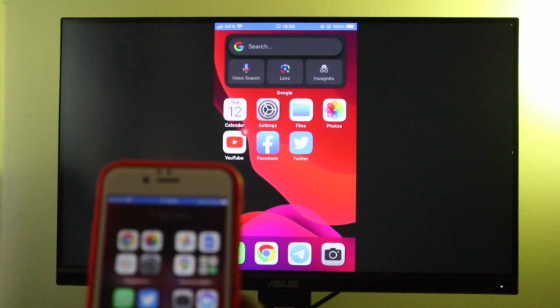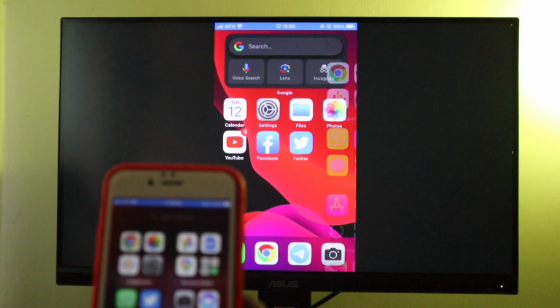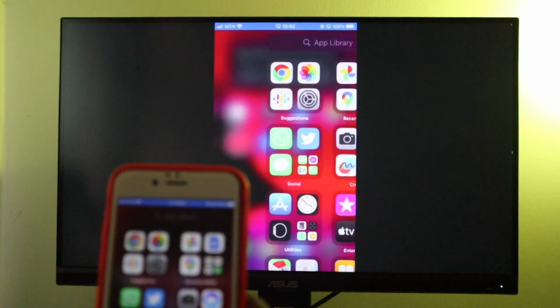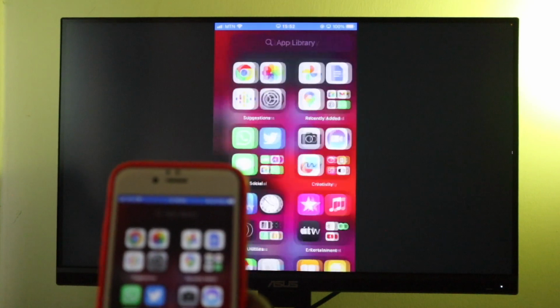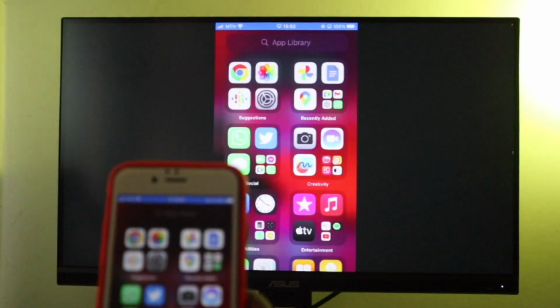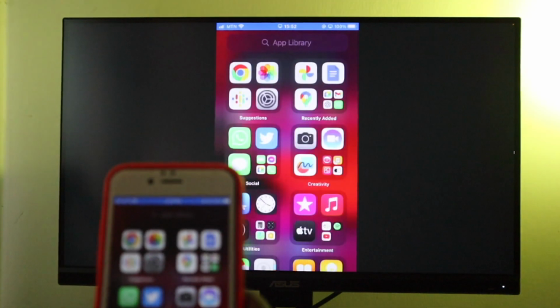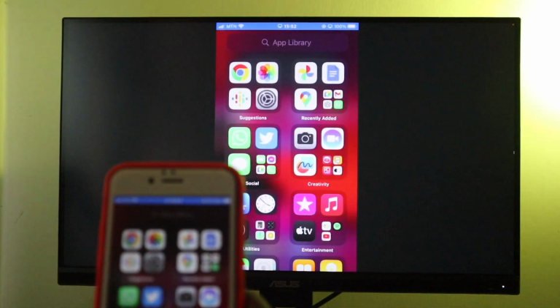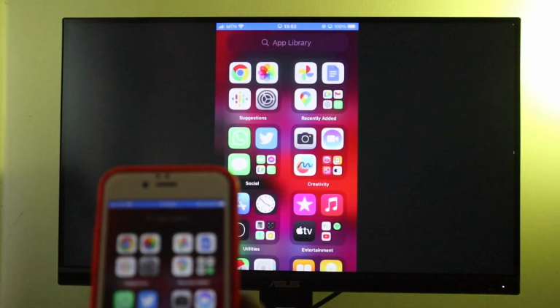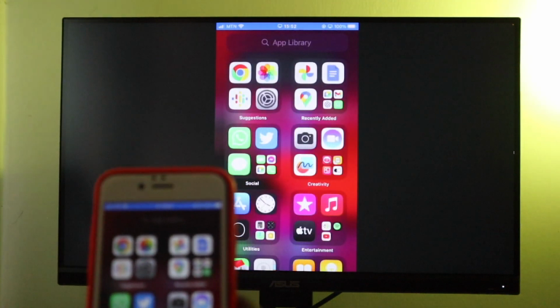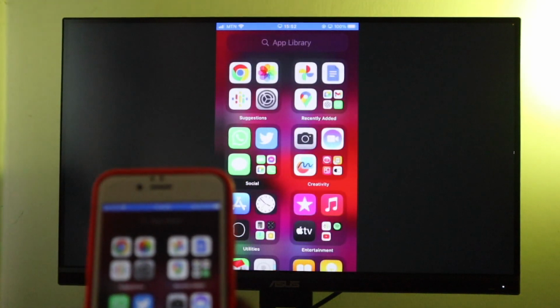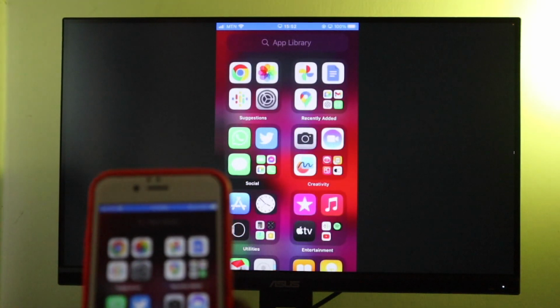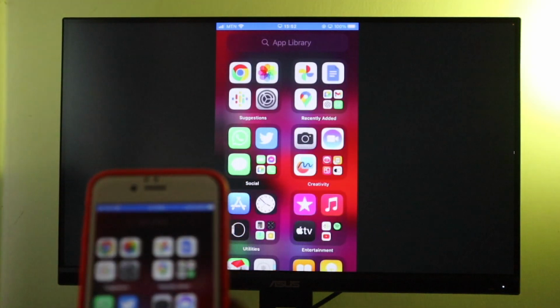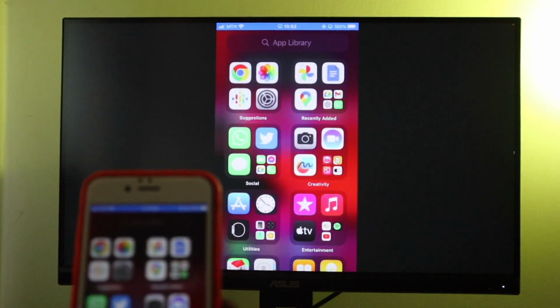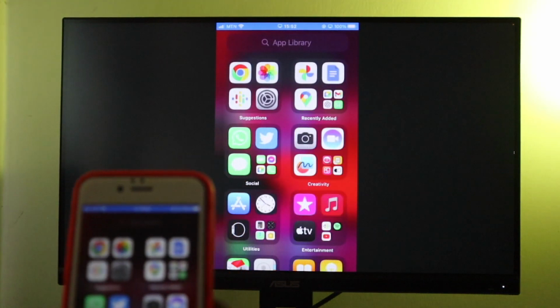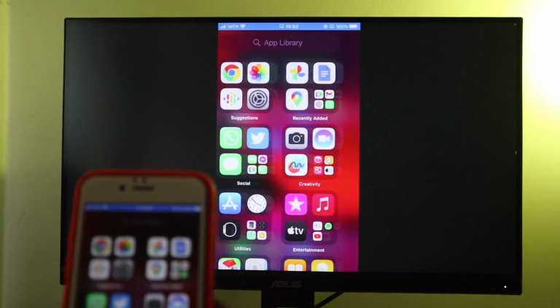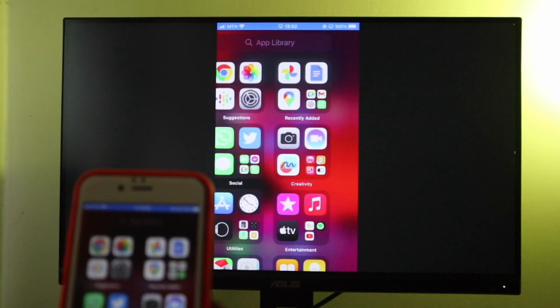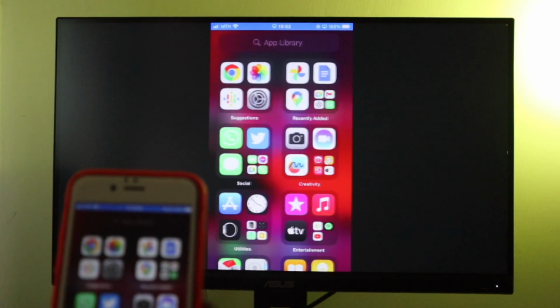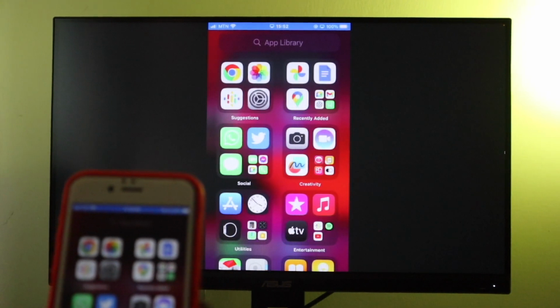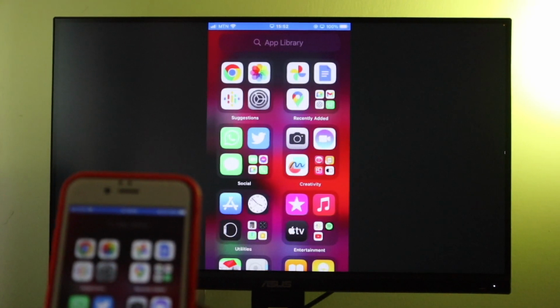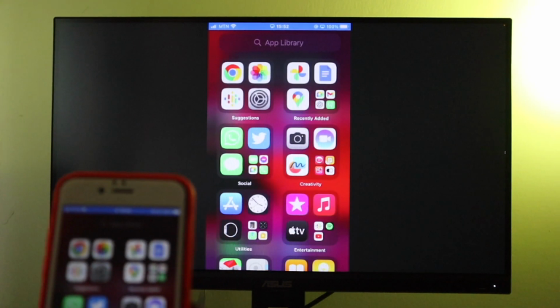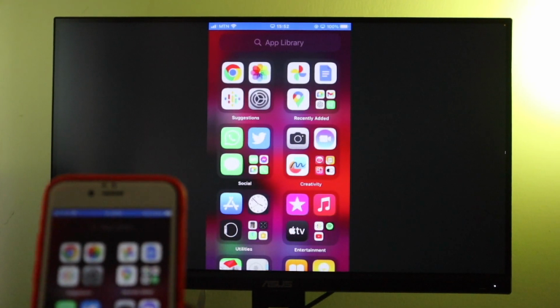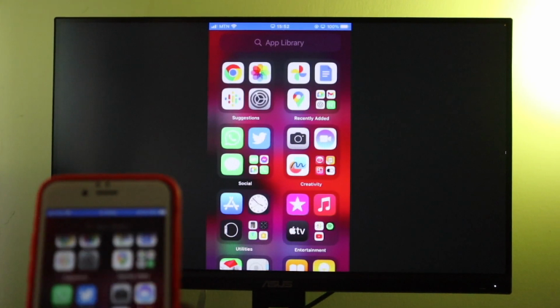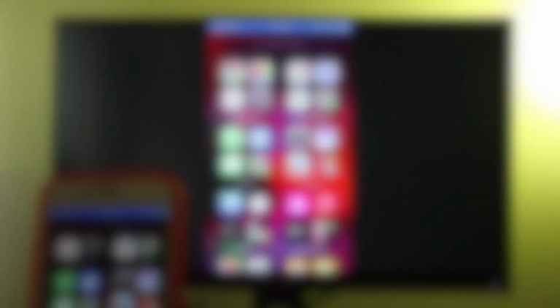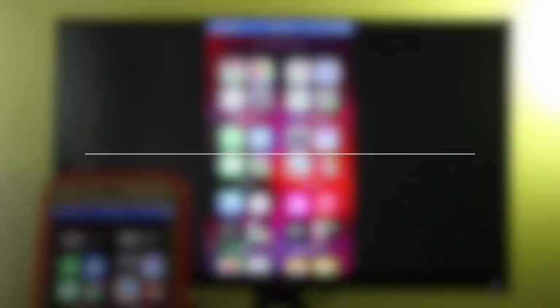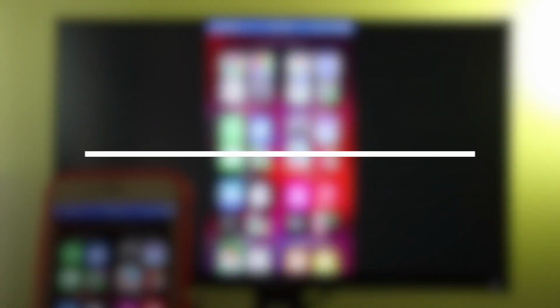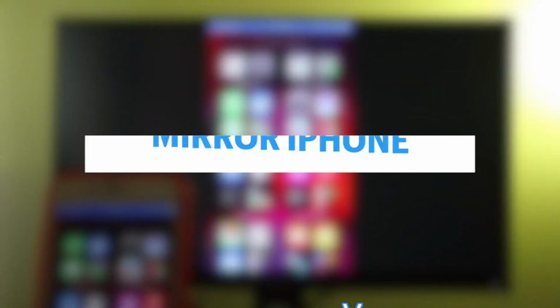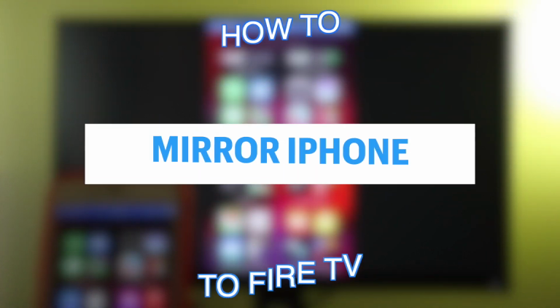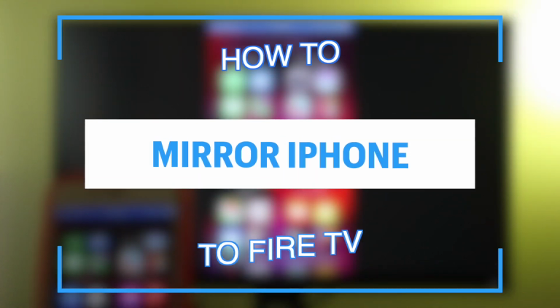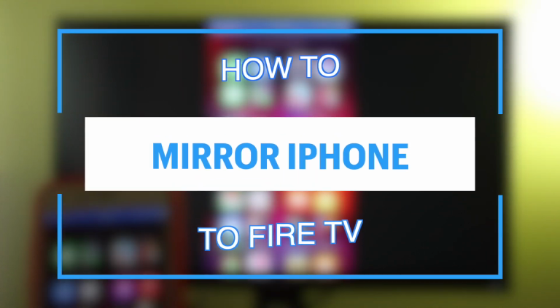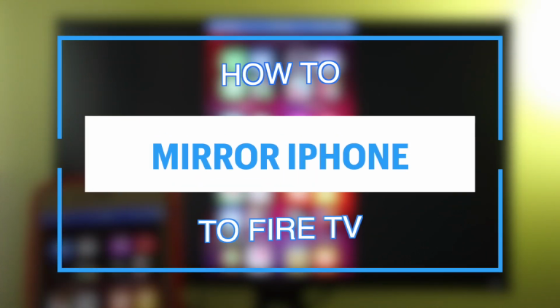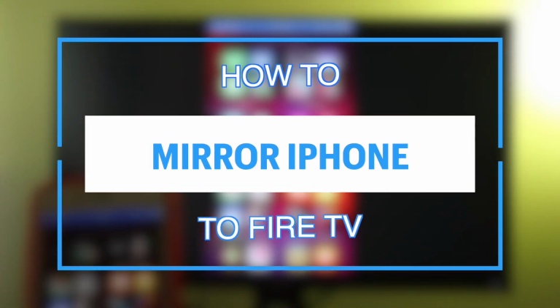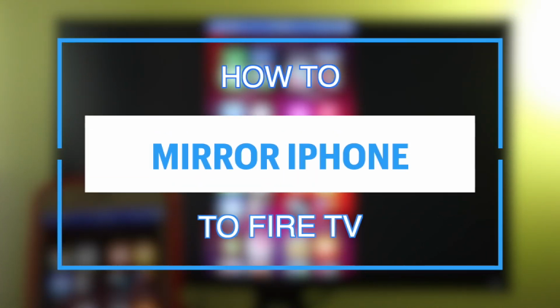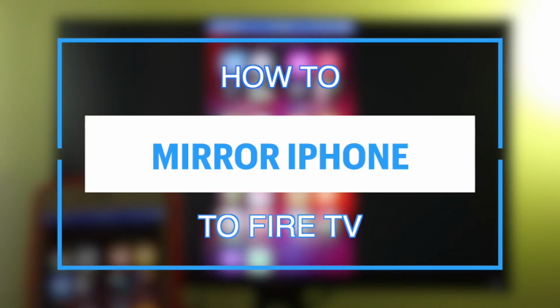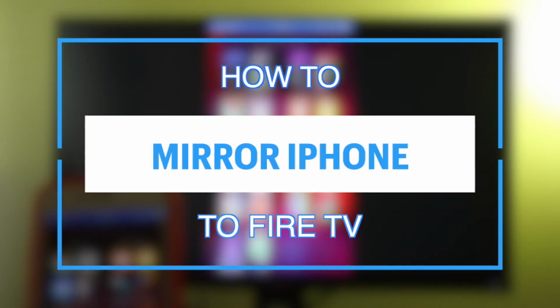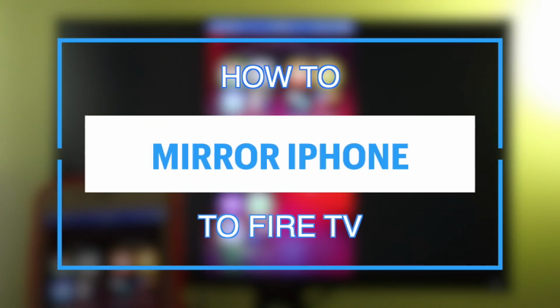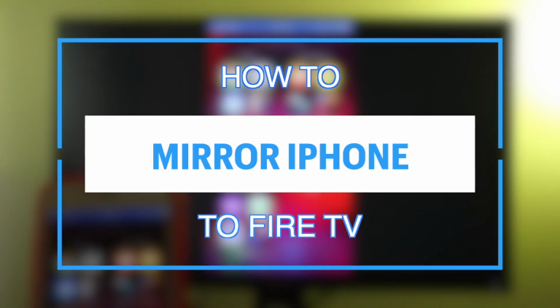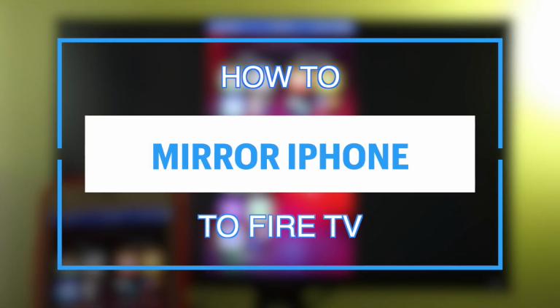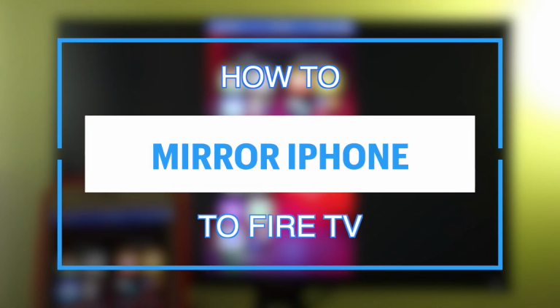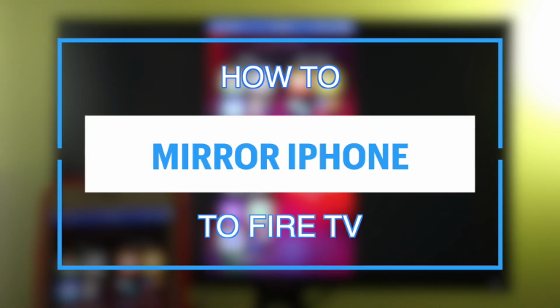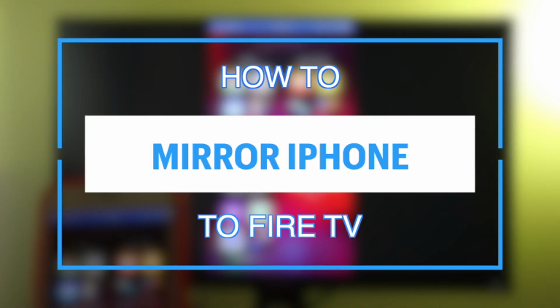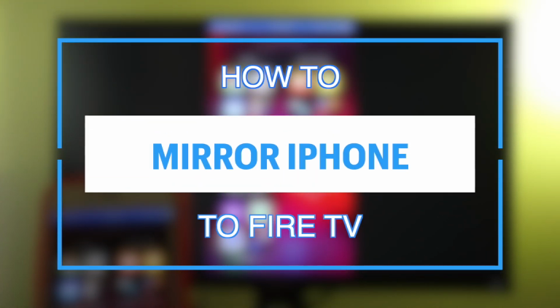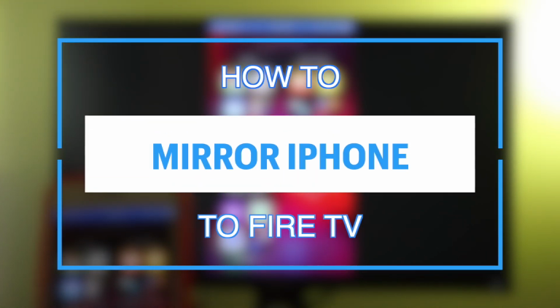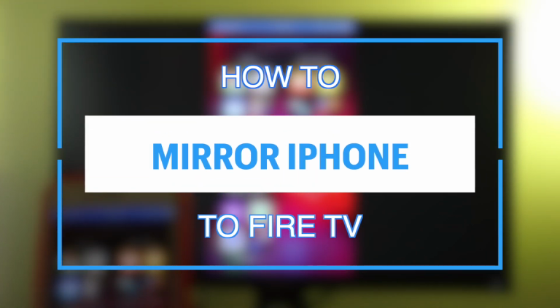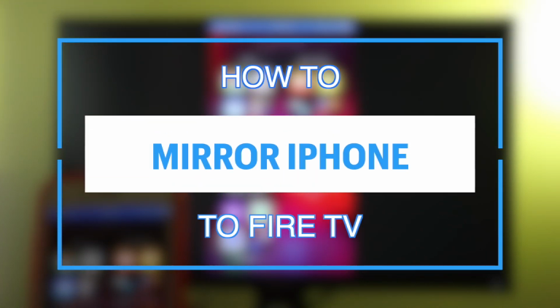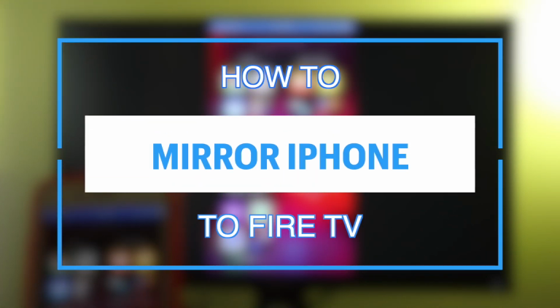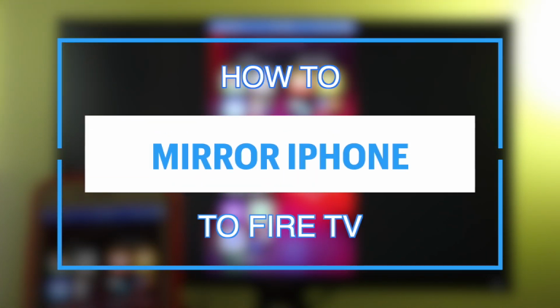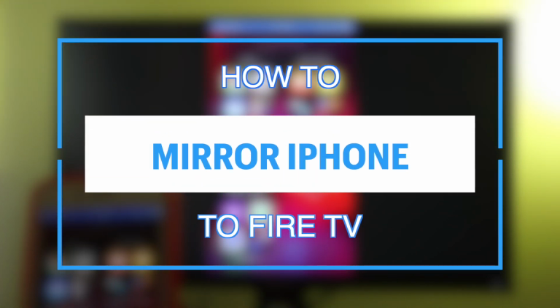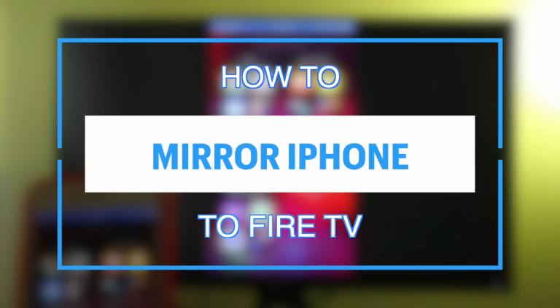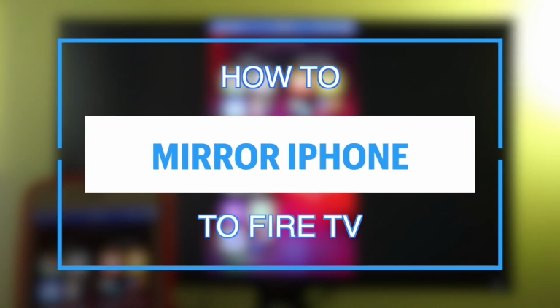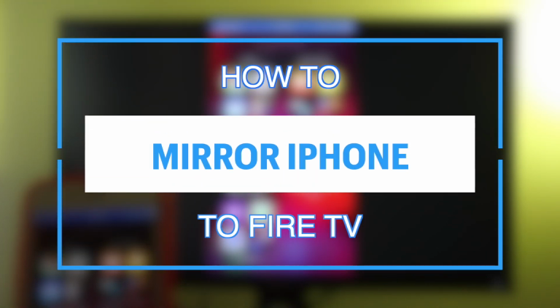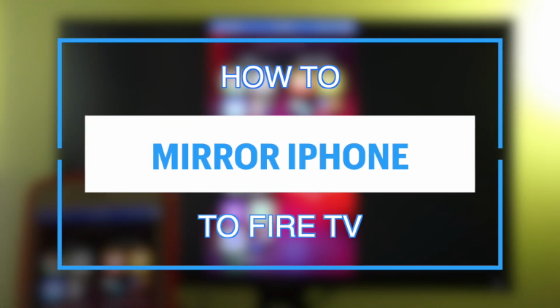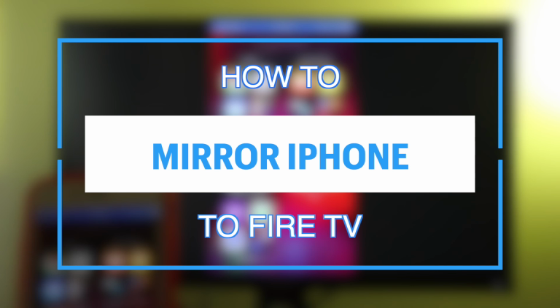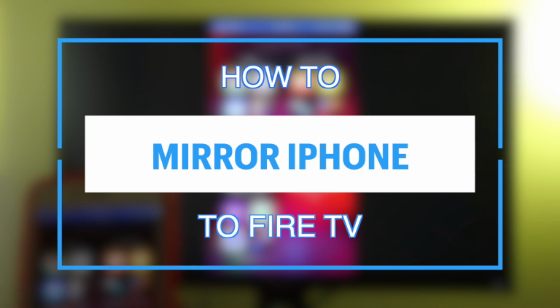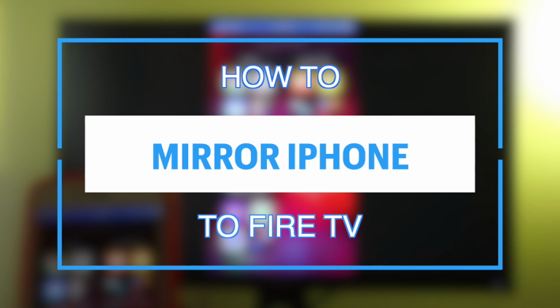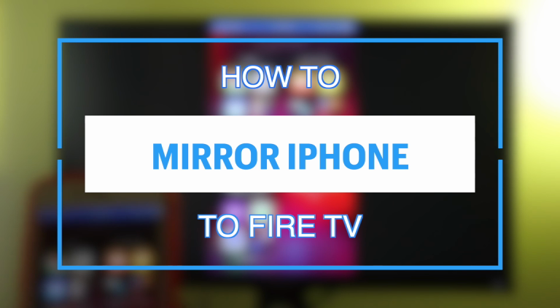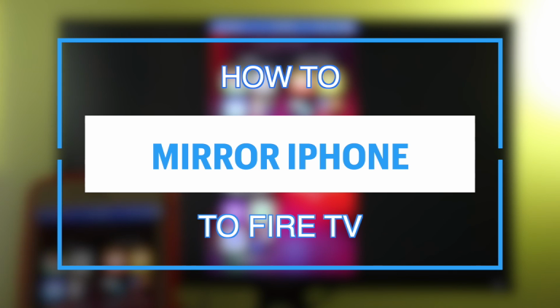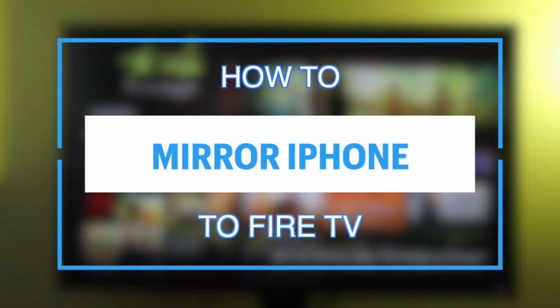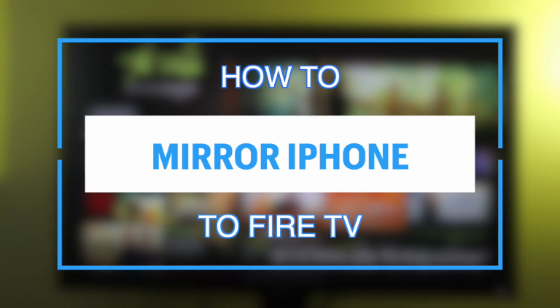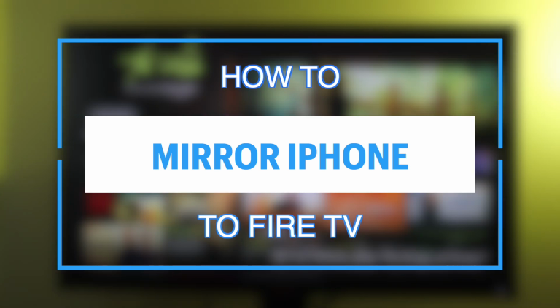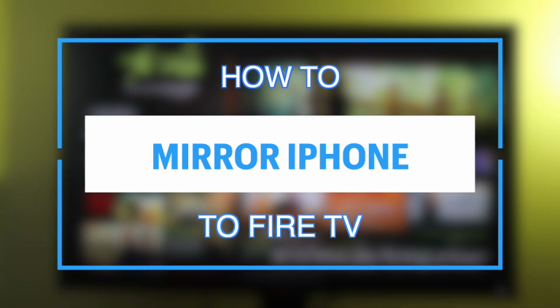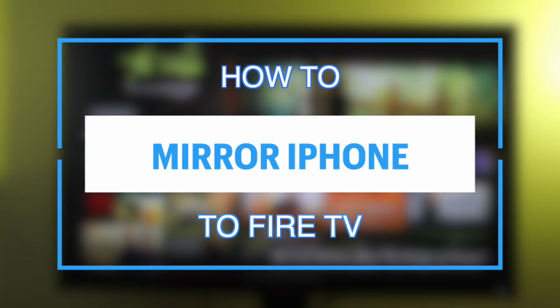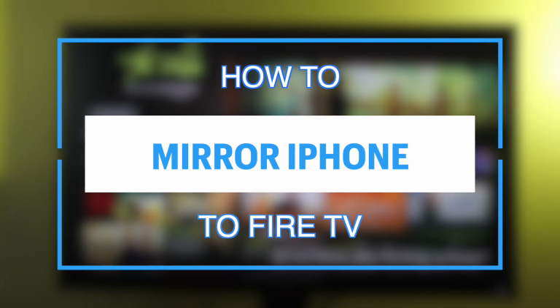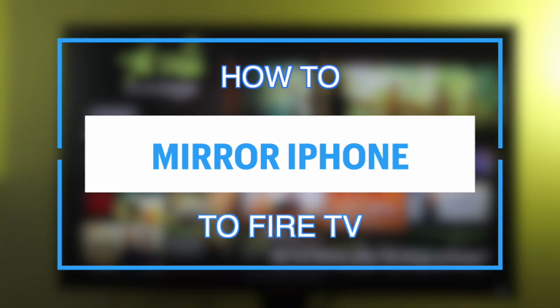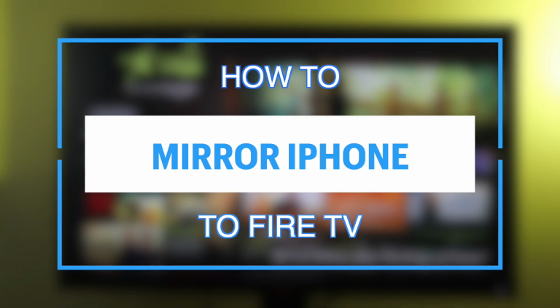Hey, what's up guys. David here from Dignited. Today I want to show you how you can mirror or AirPlay your iPhone to your Fire TV.